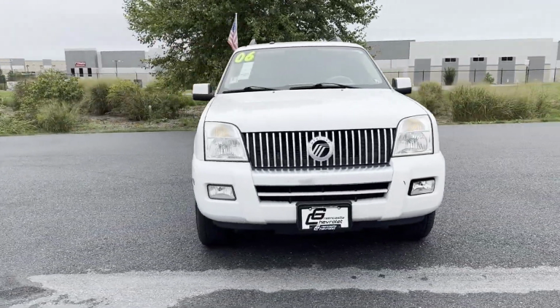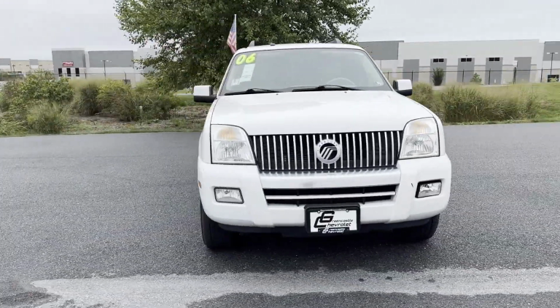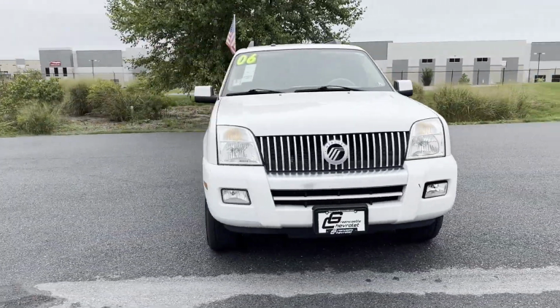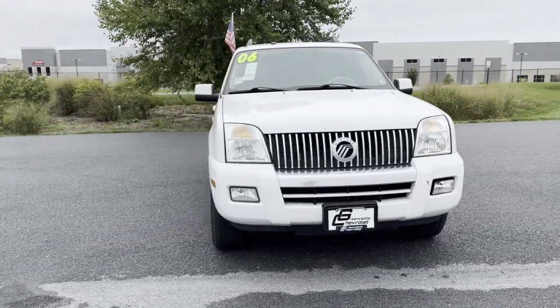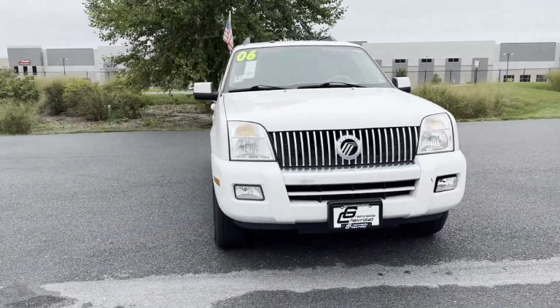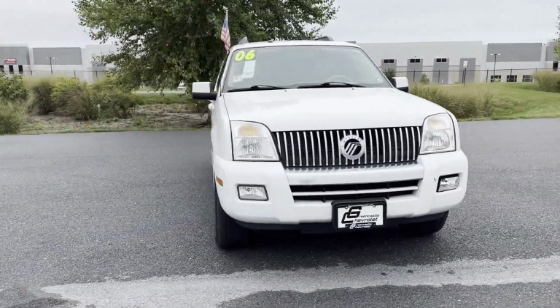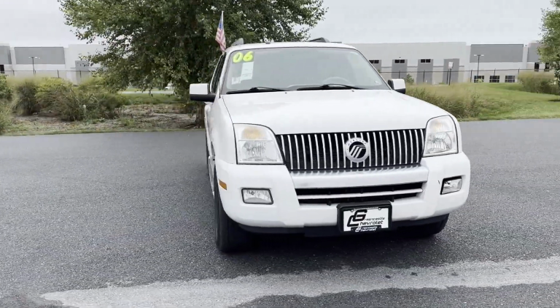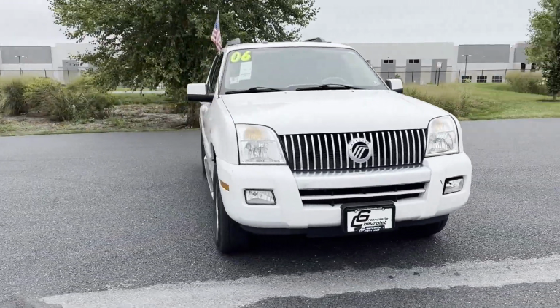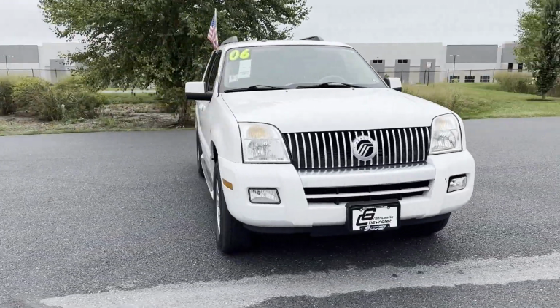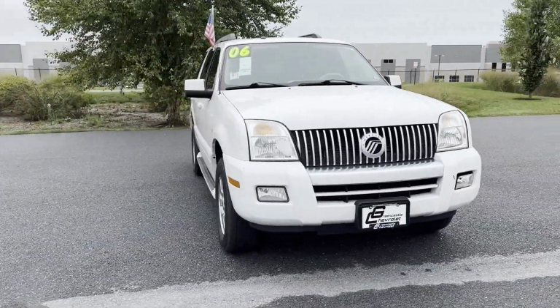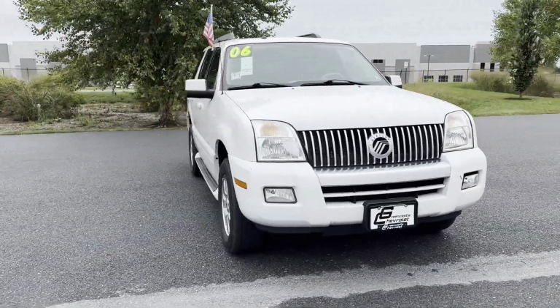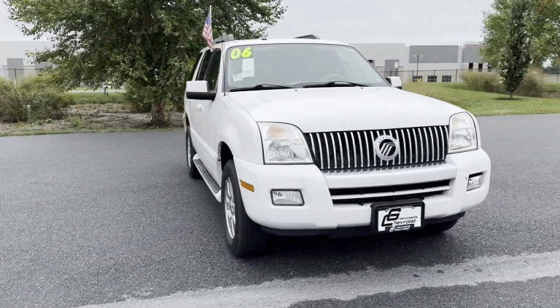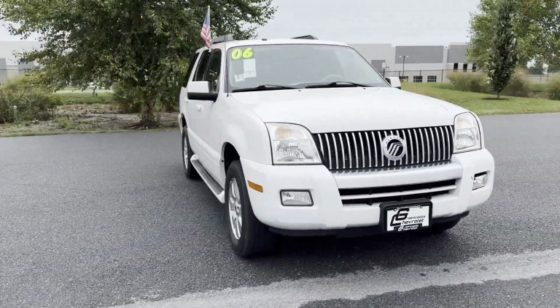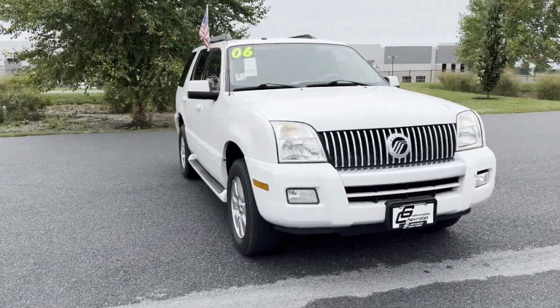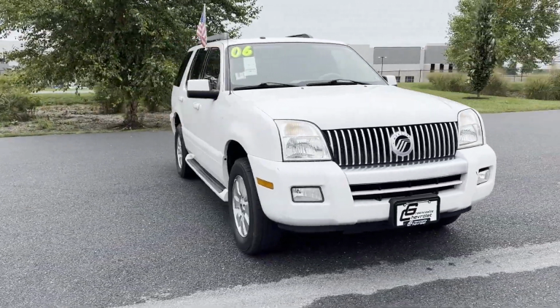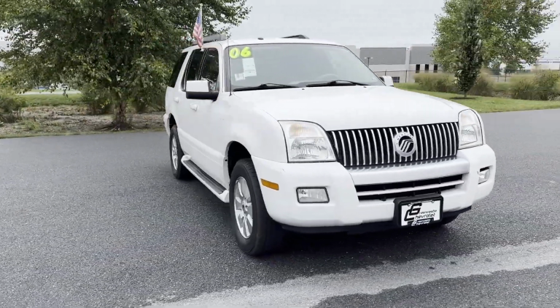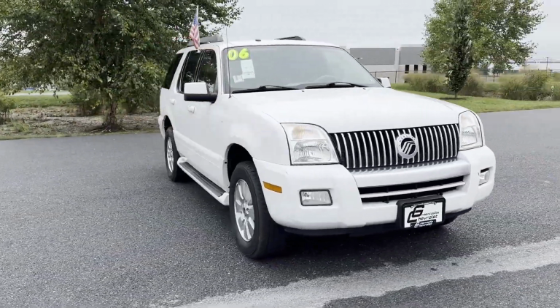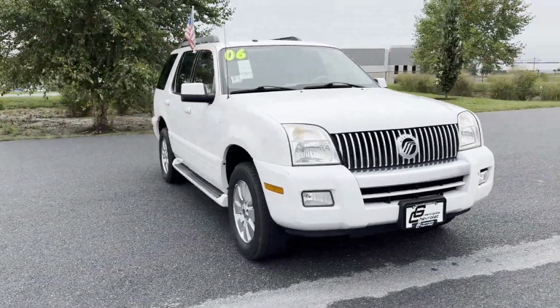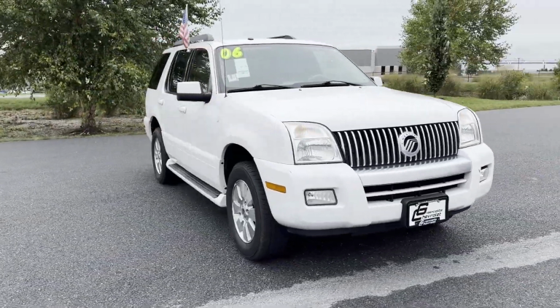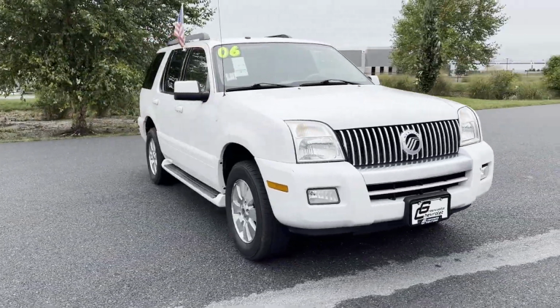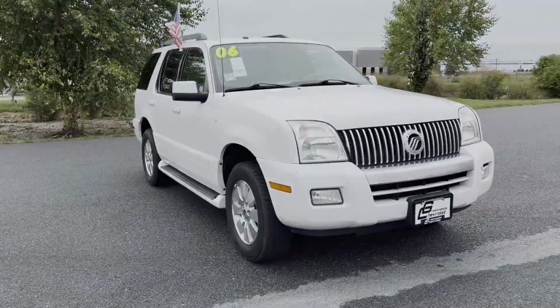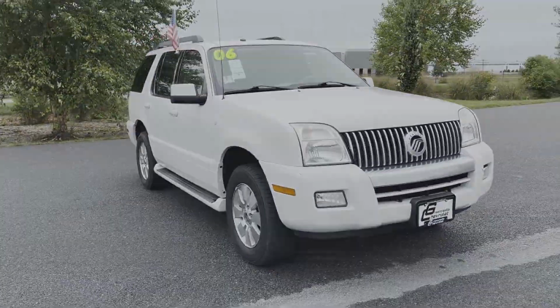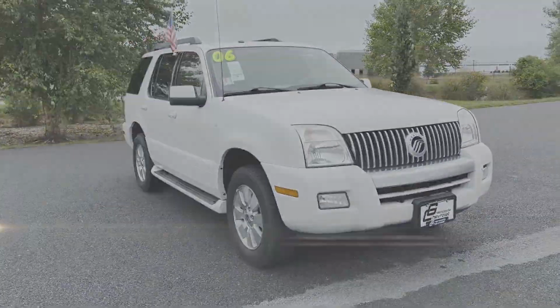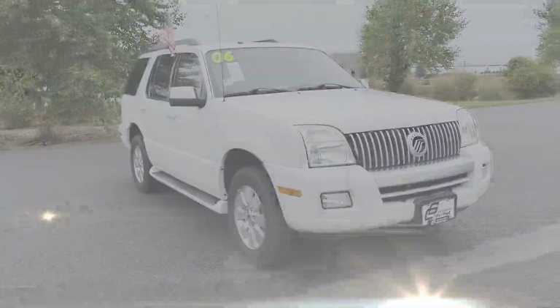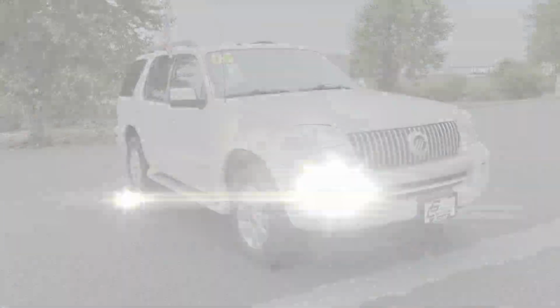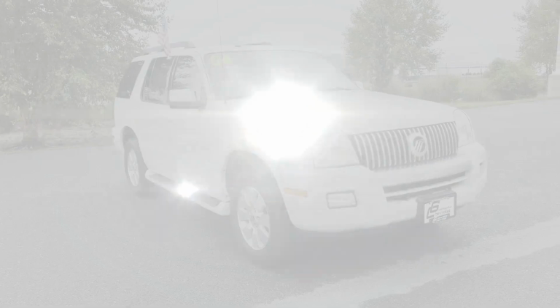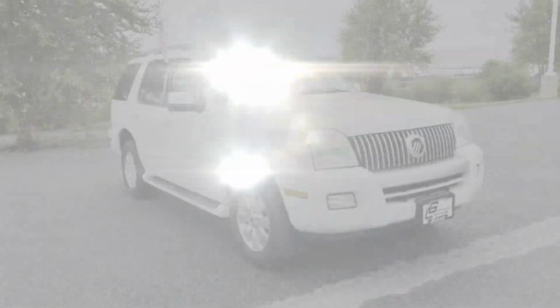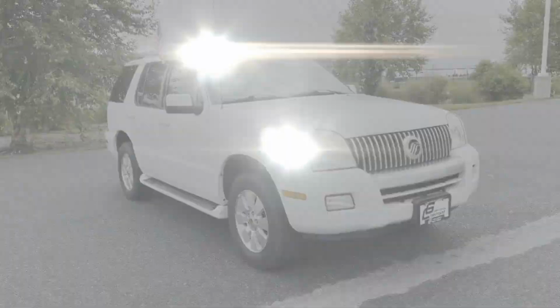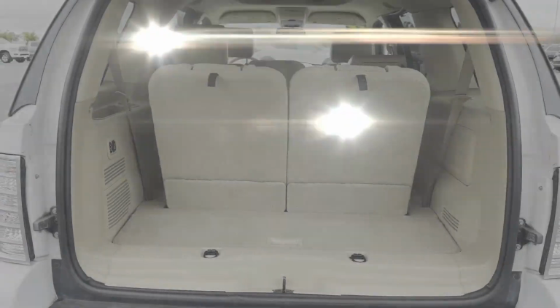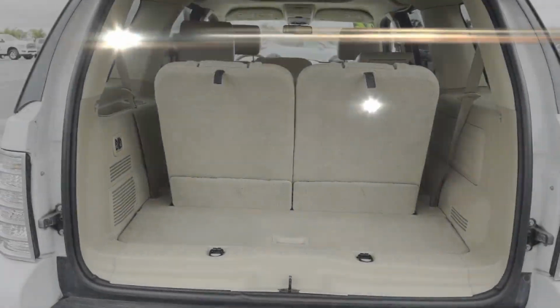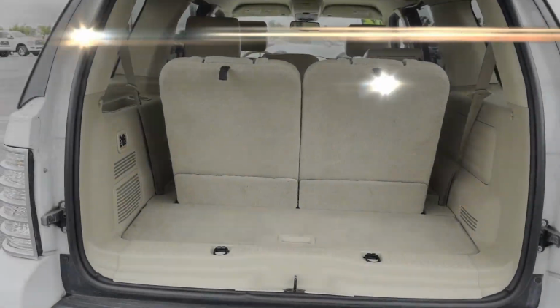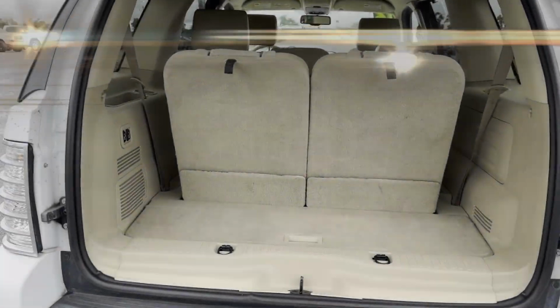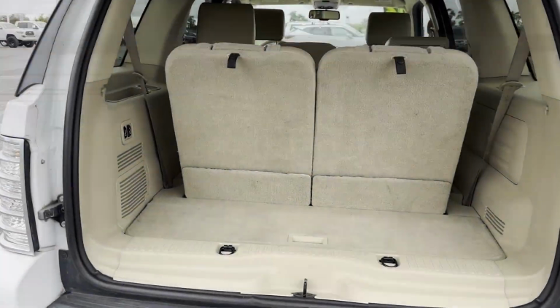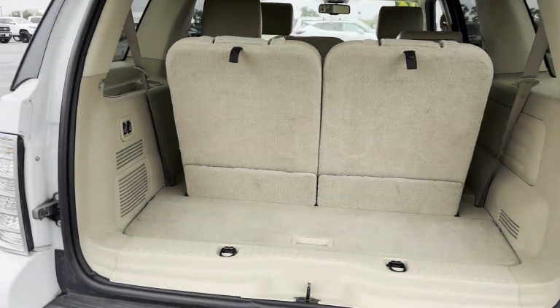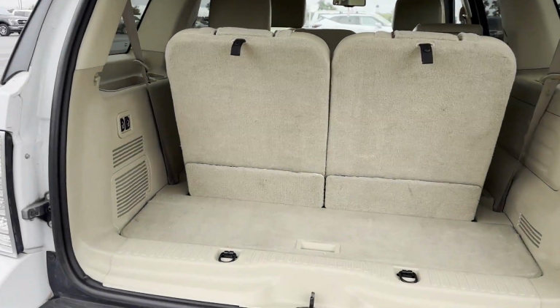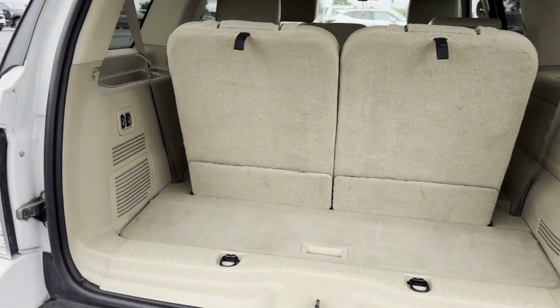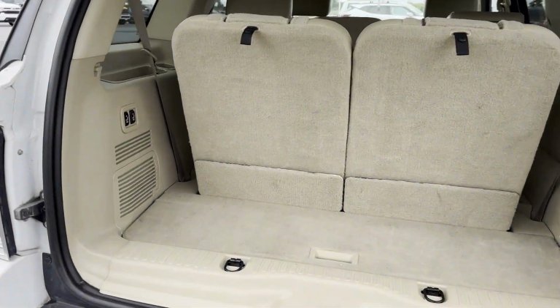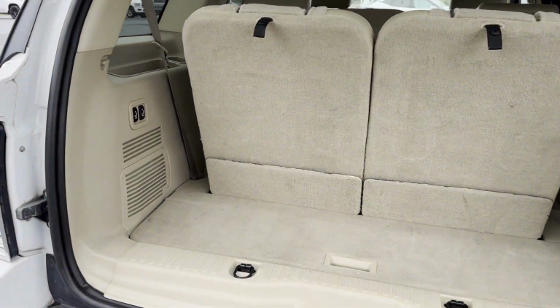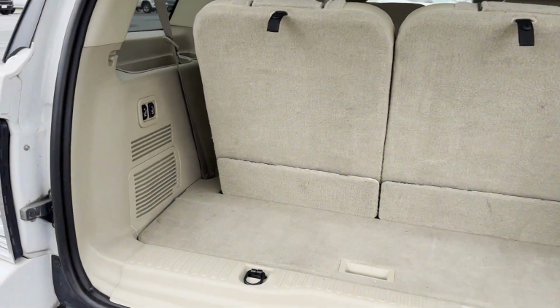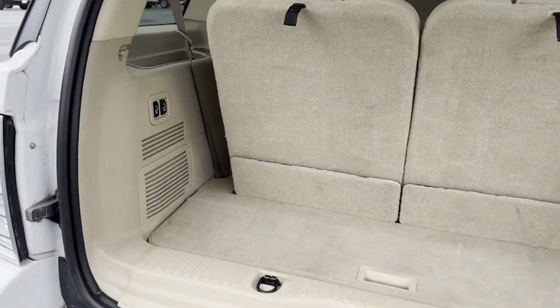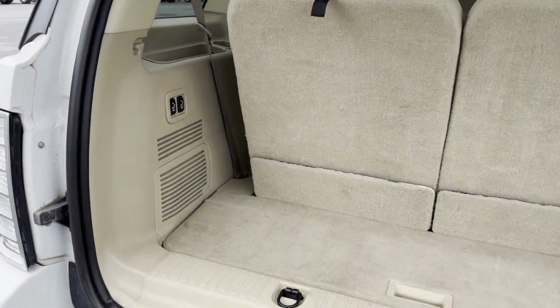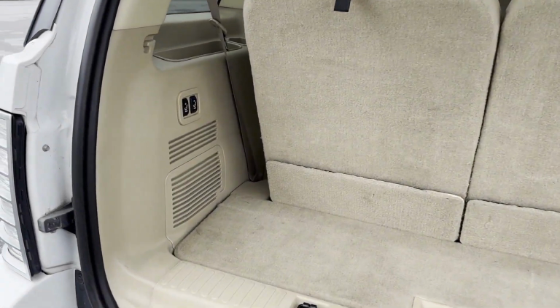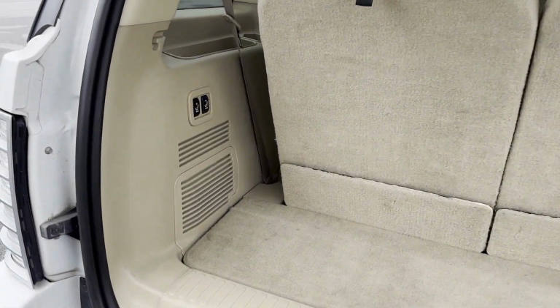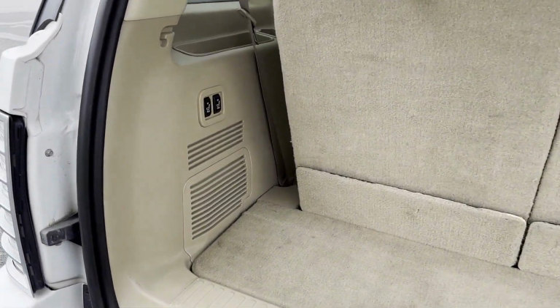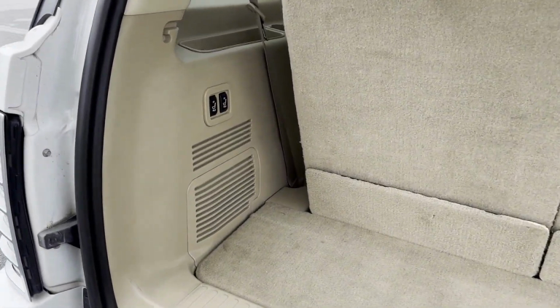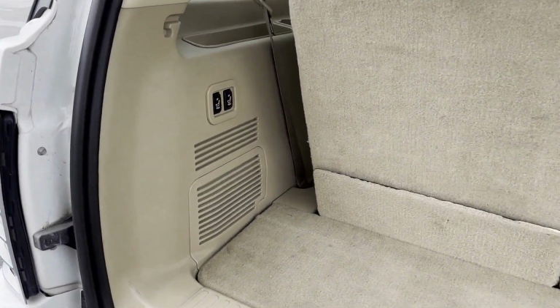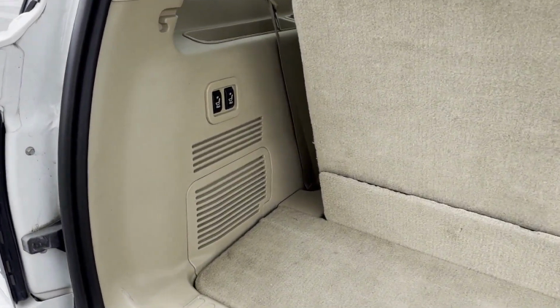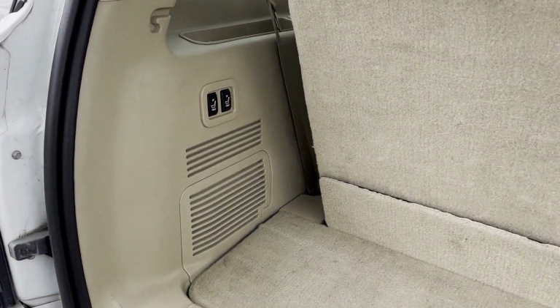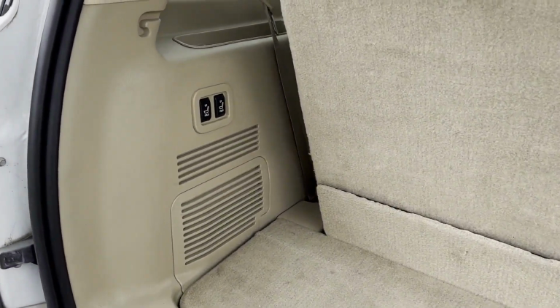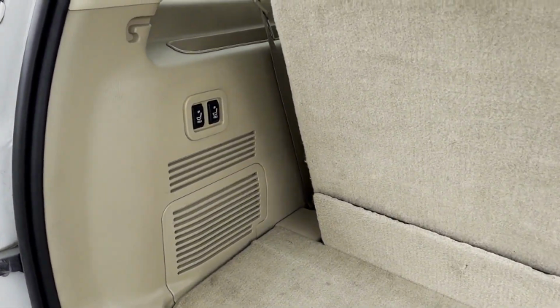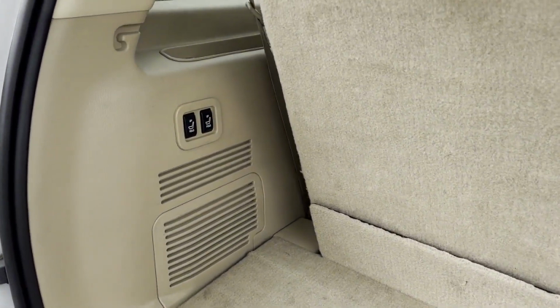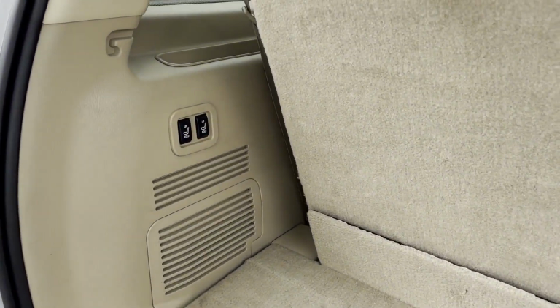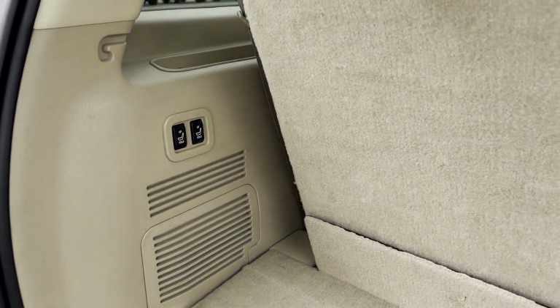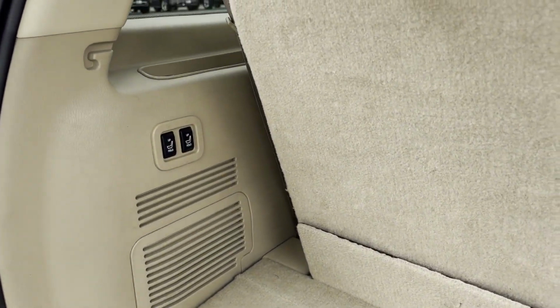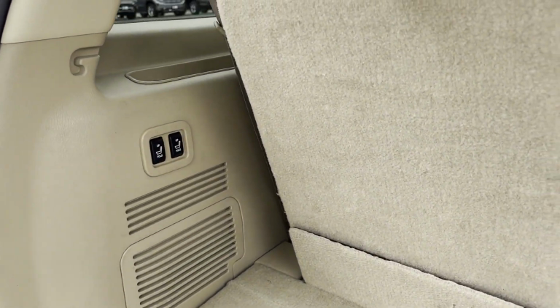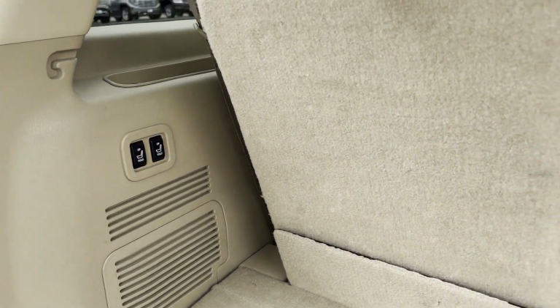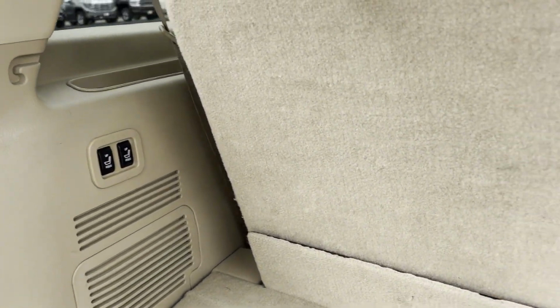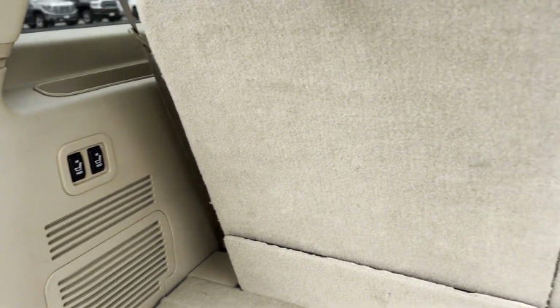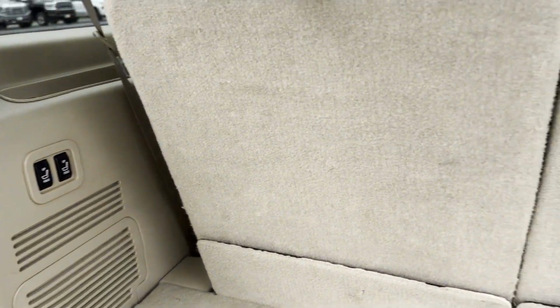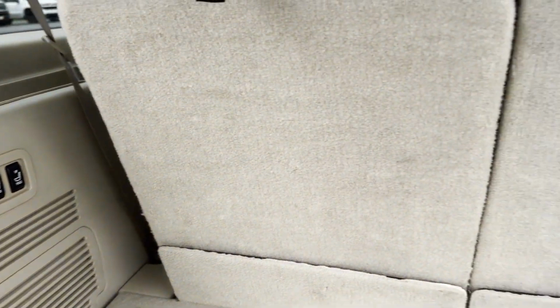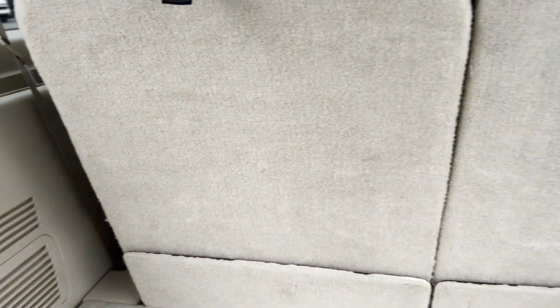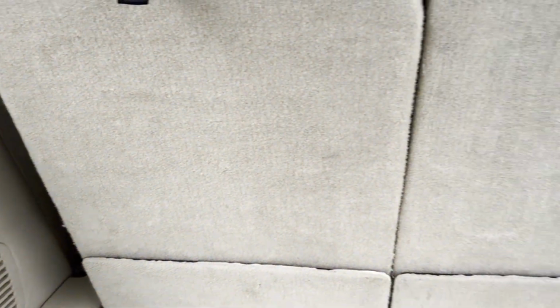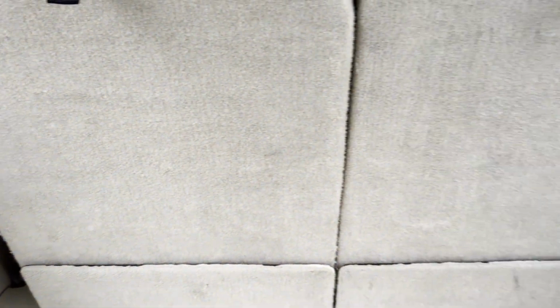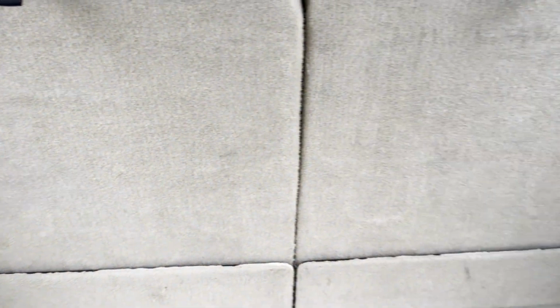Pass-through rear seat, power outlet, auto climate control, keyless entry, front bucket seats.